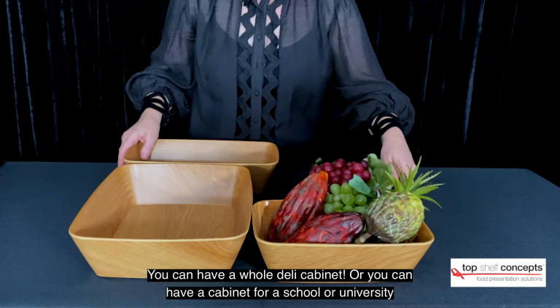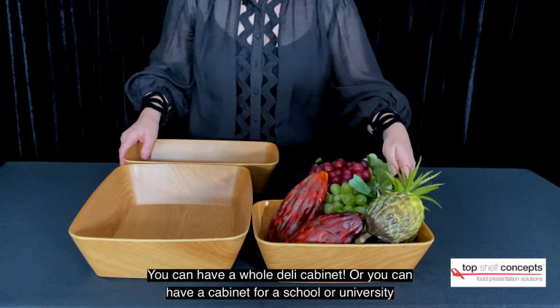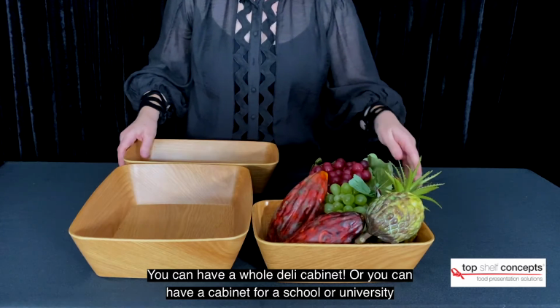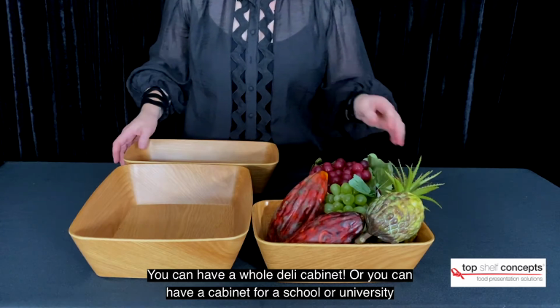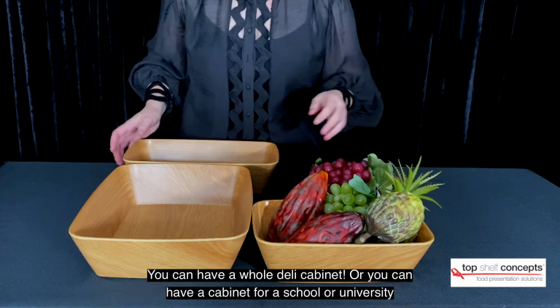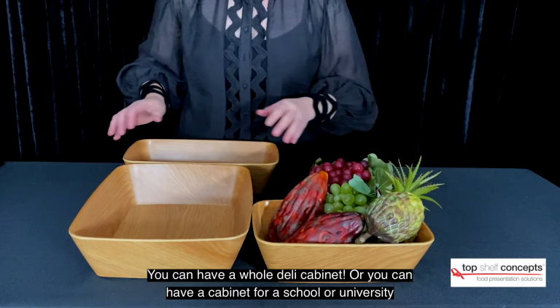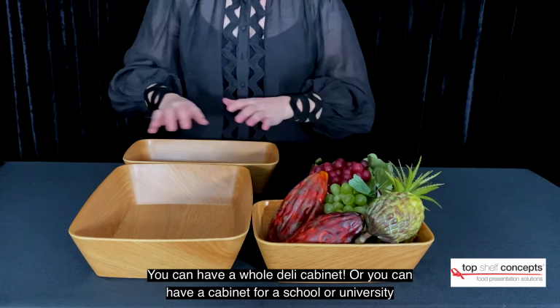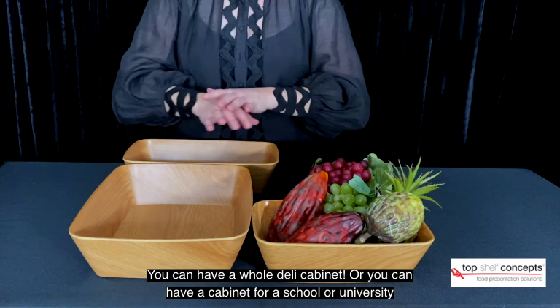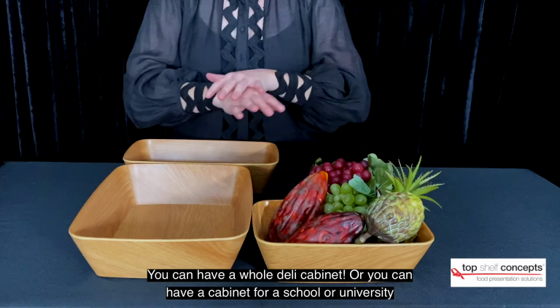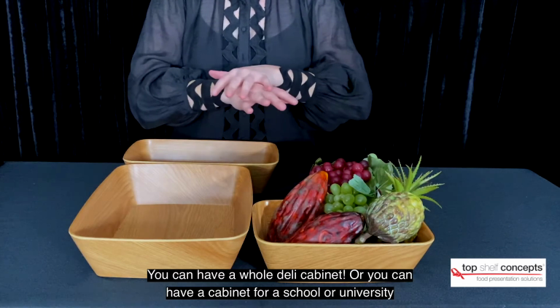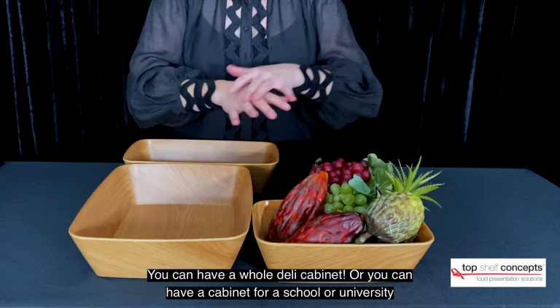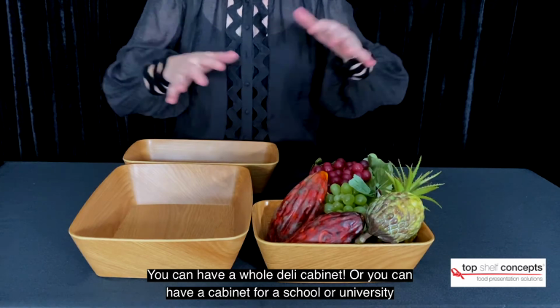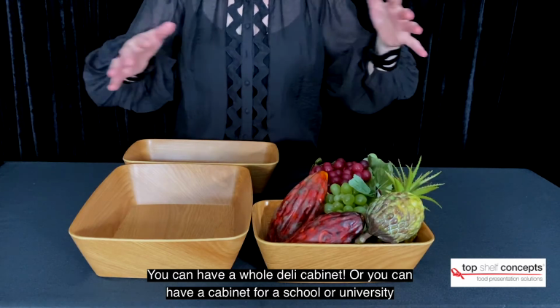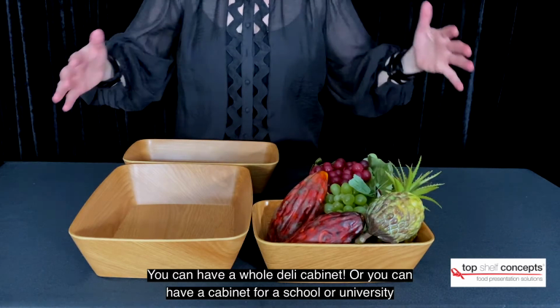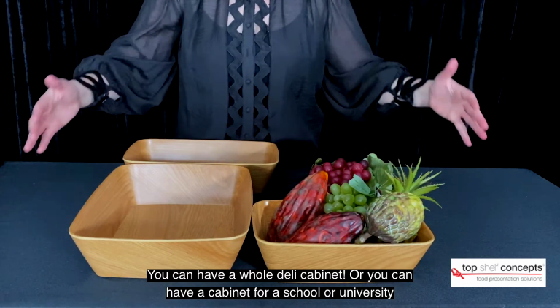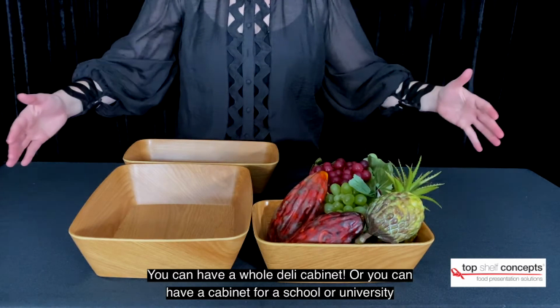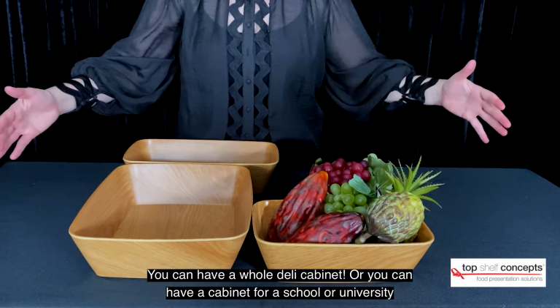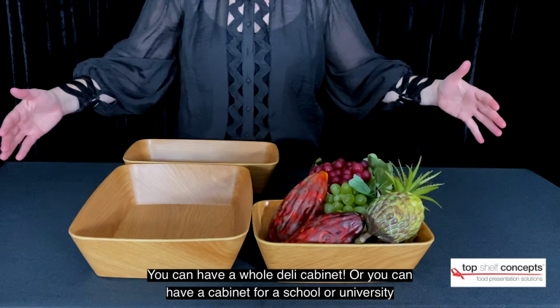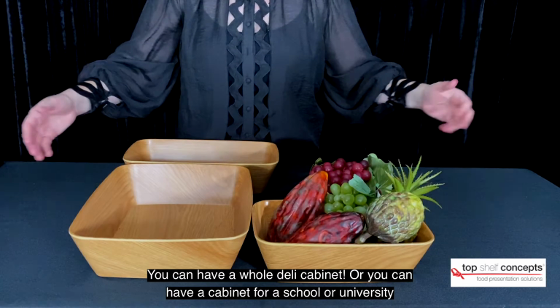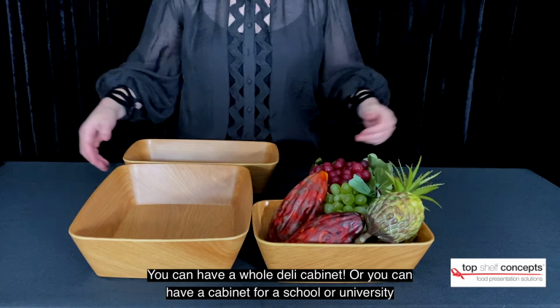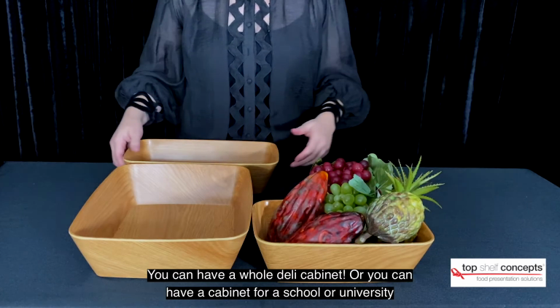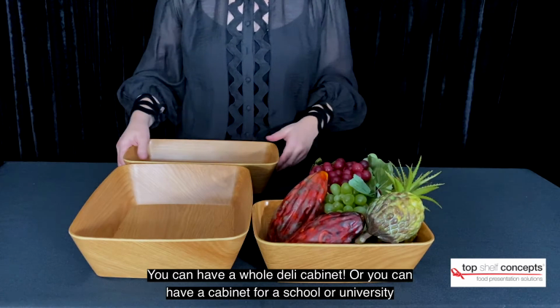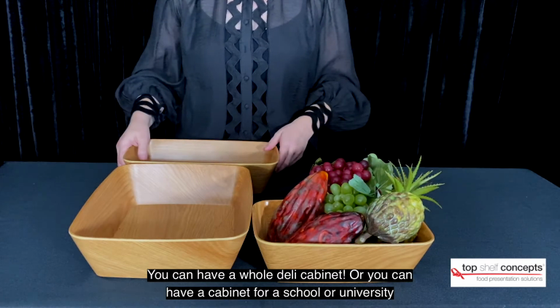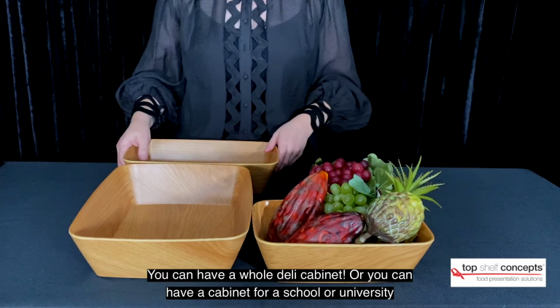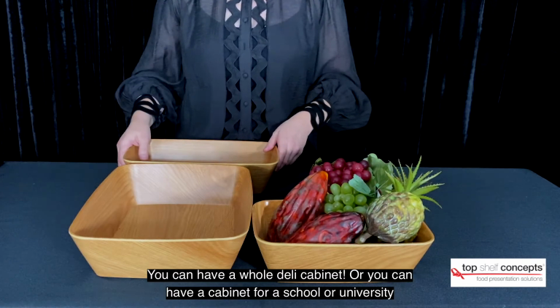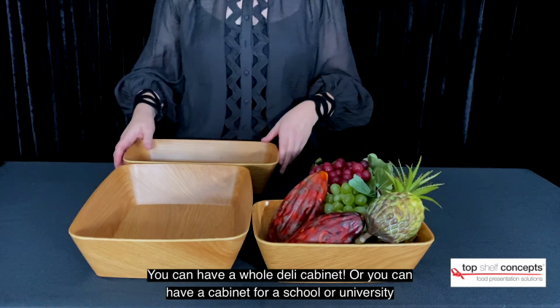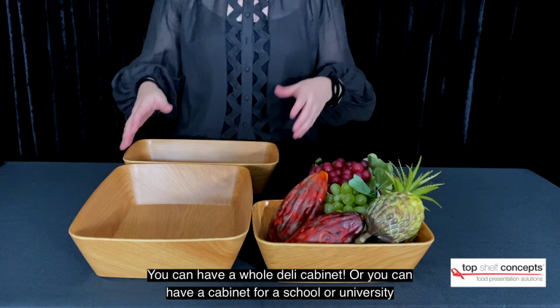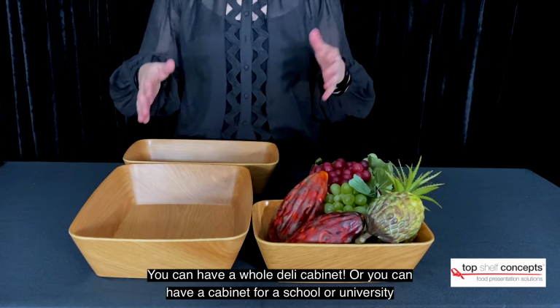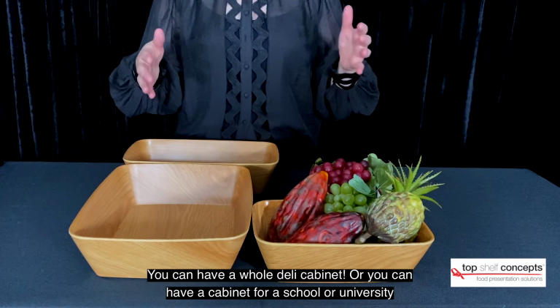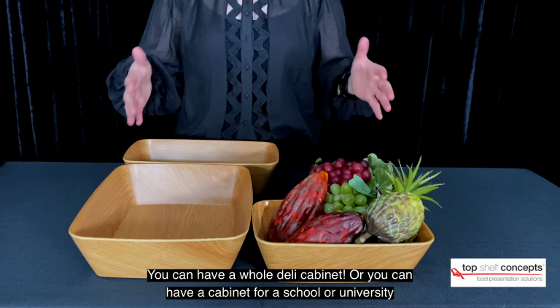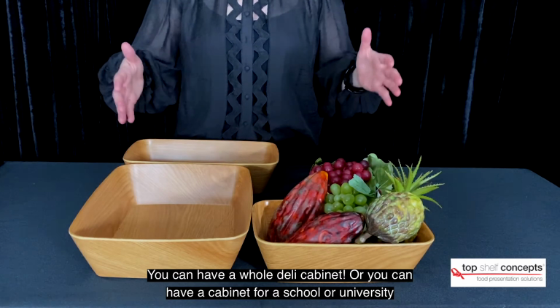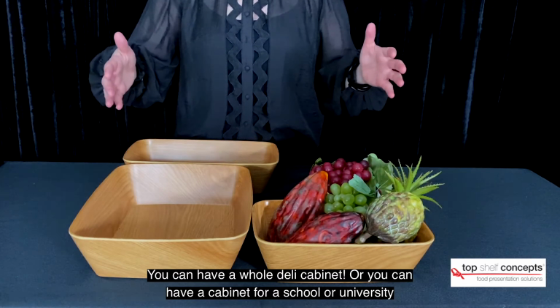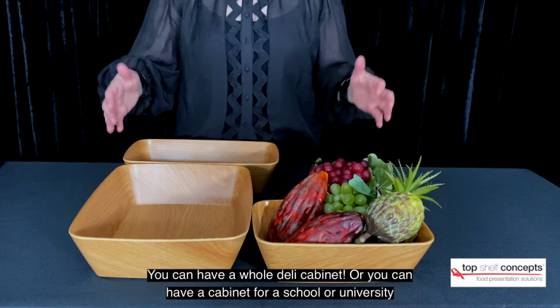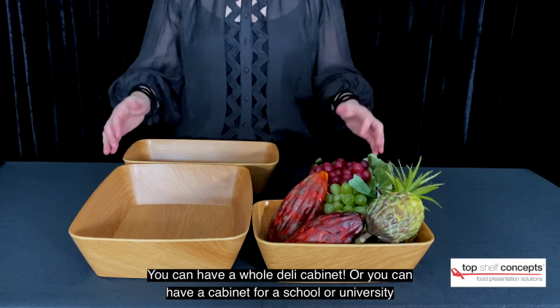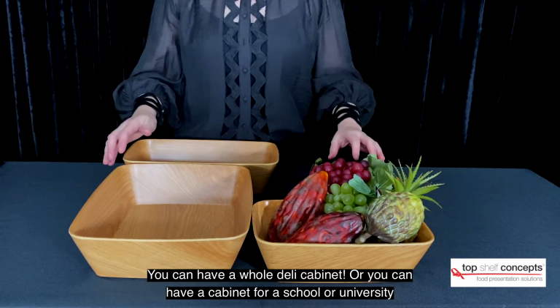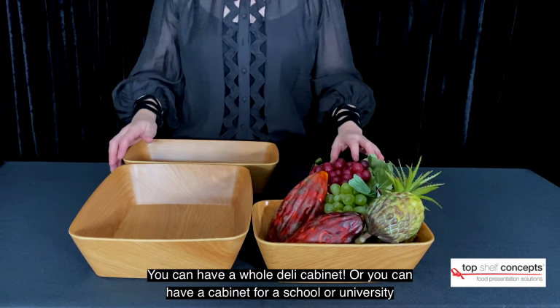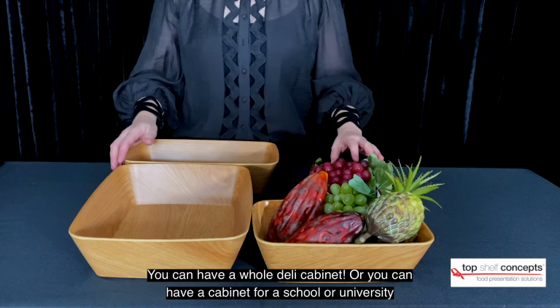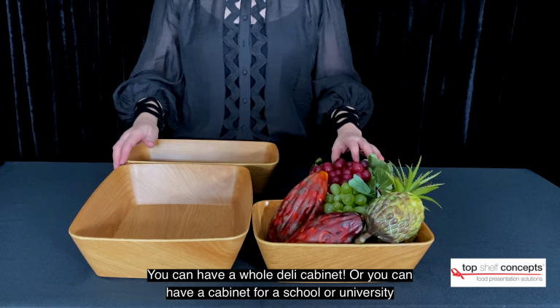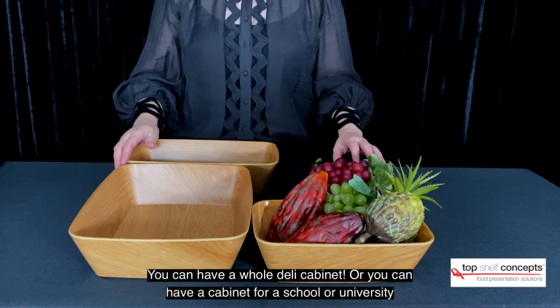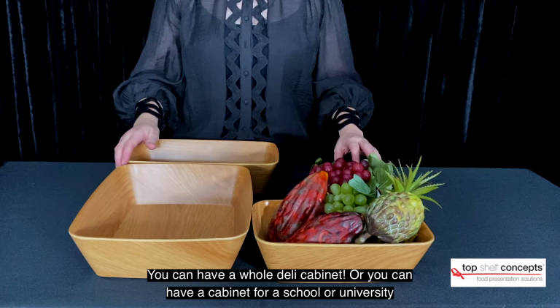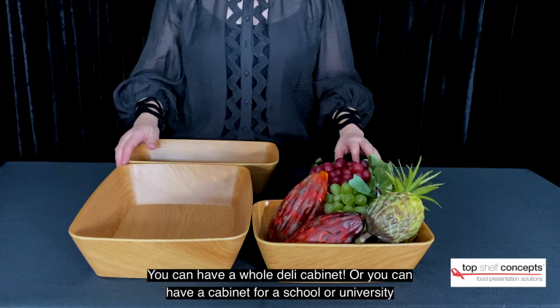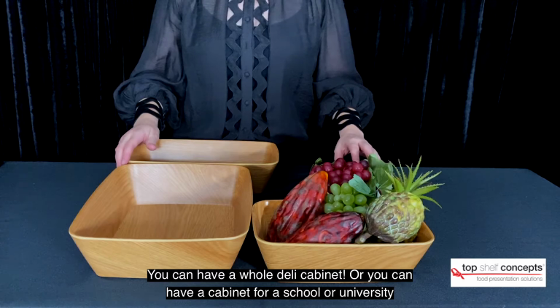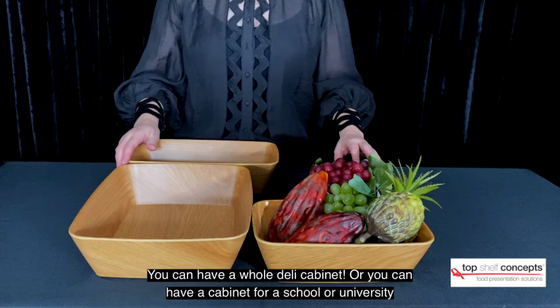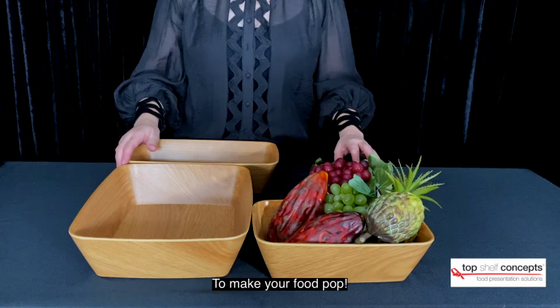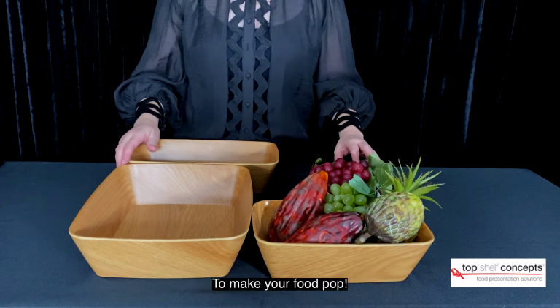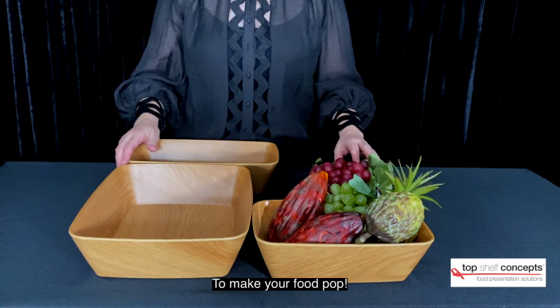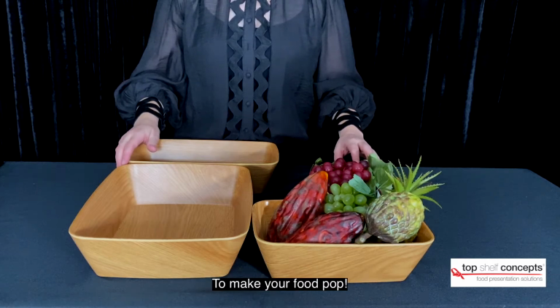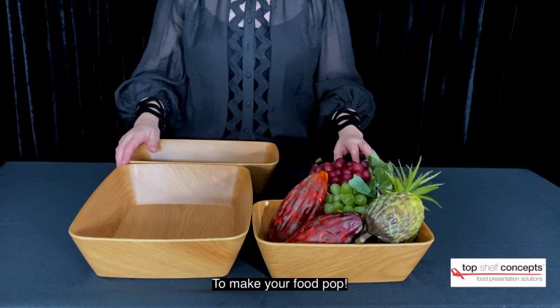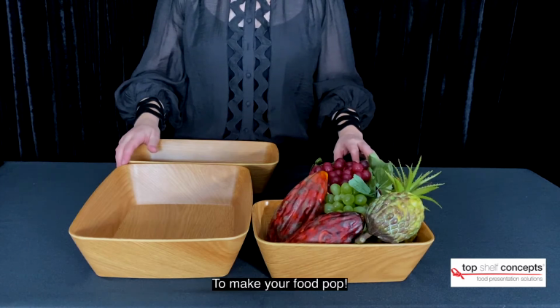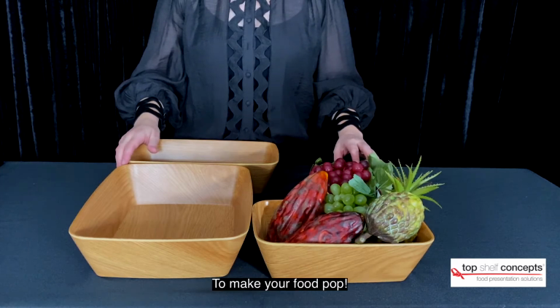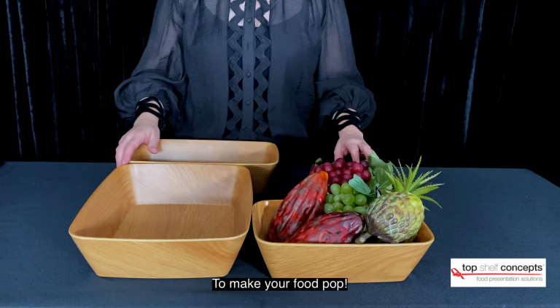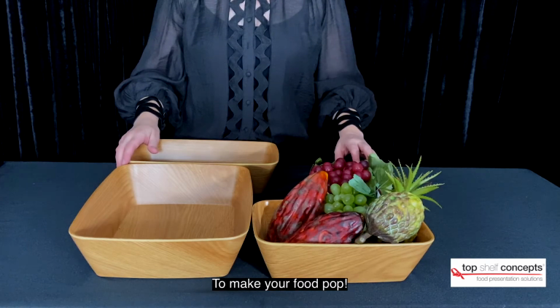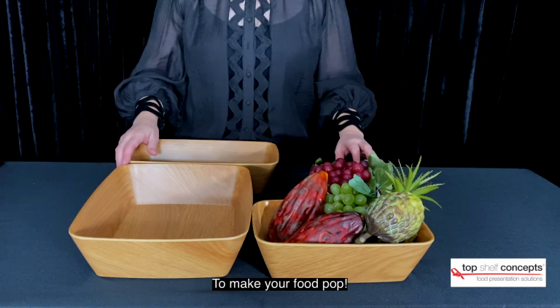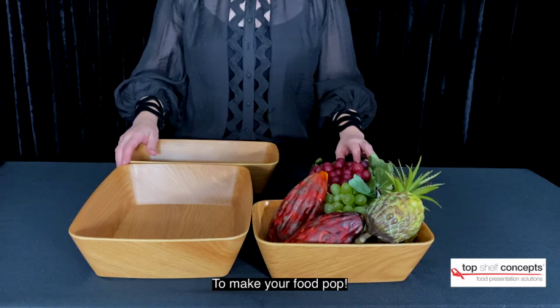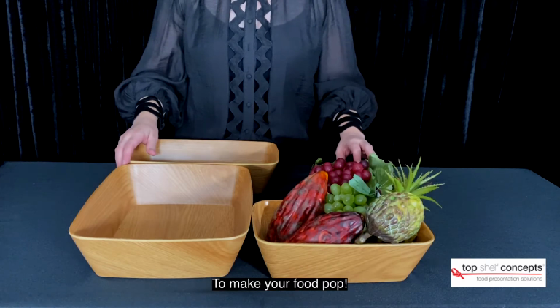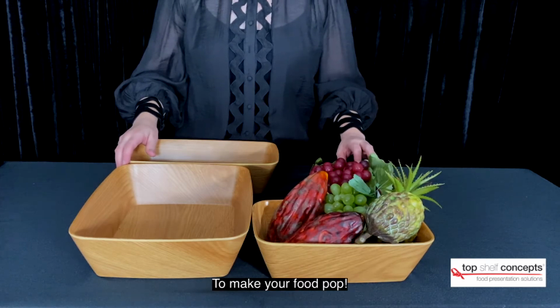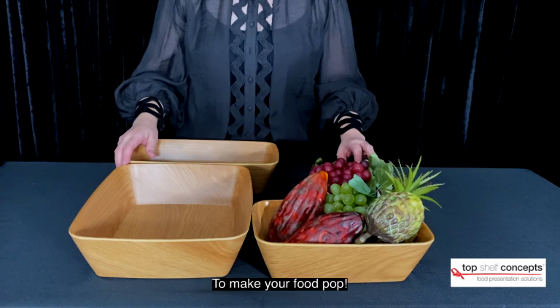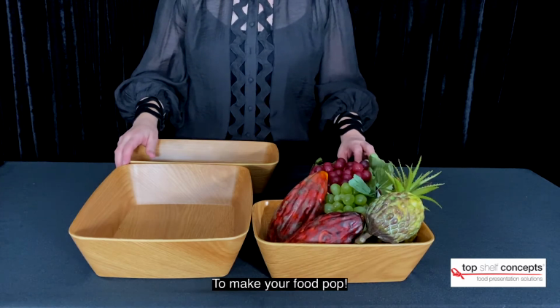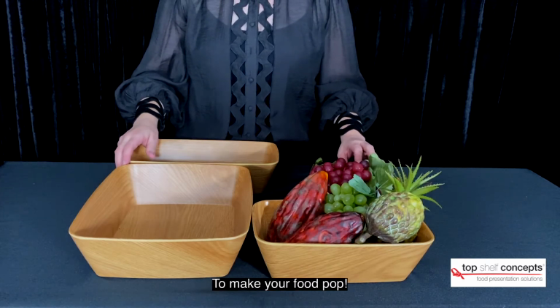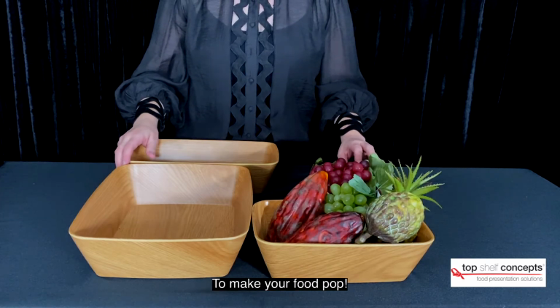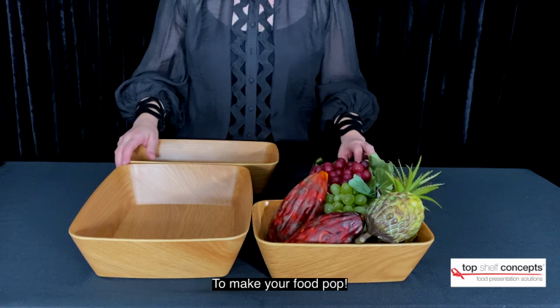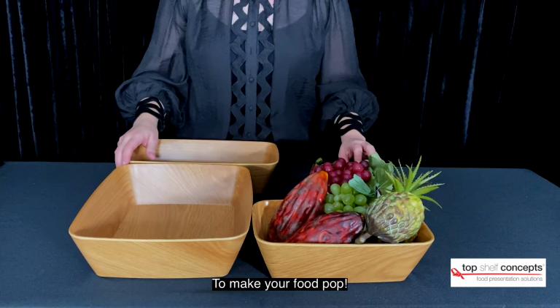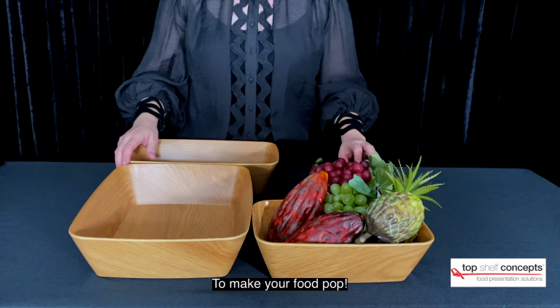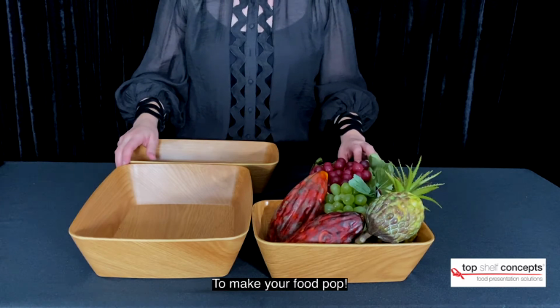You can have a whole deli cabinet, or you can have a cabinet for a school or university to make your food pop.